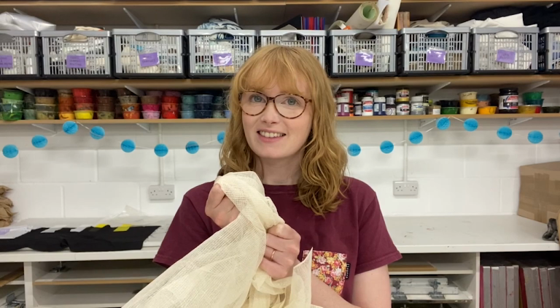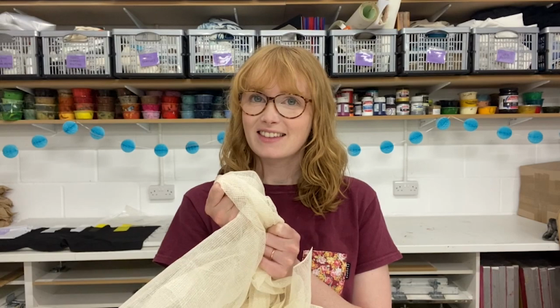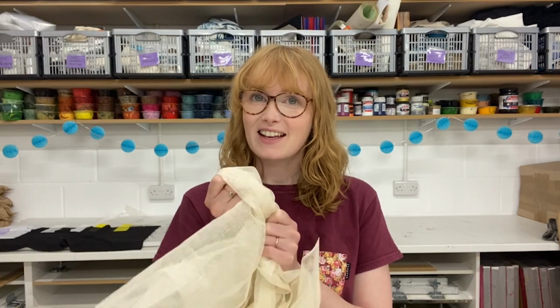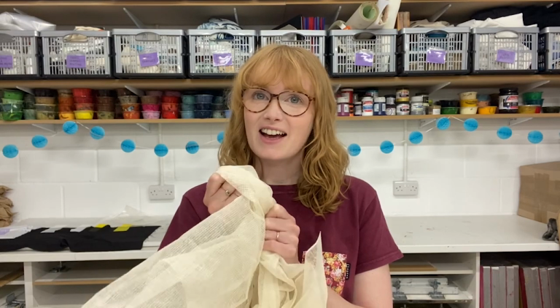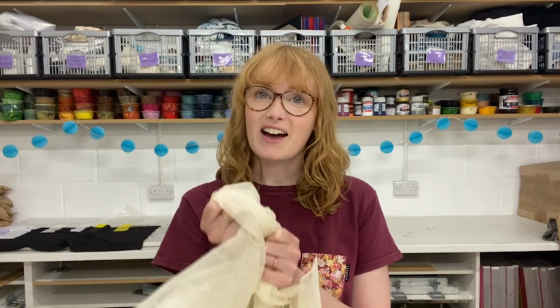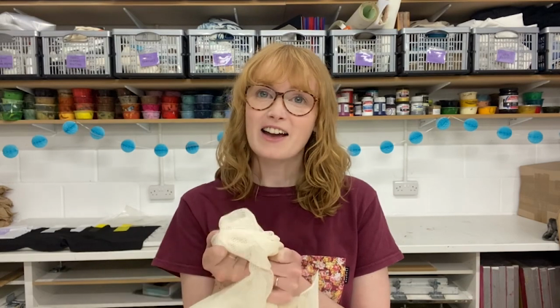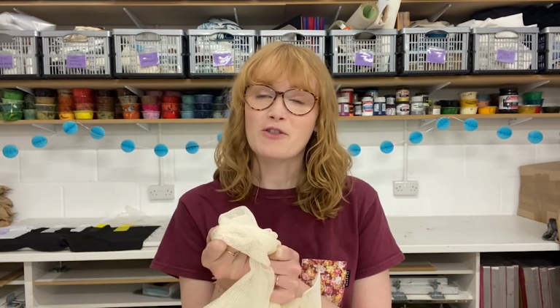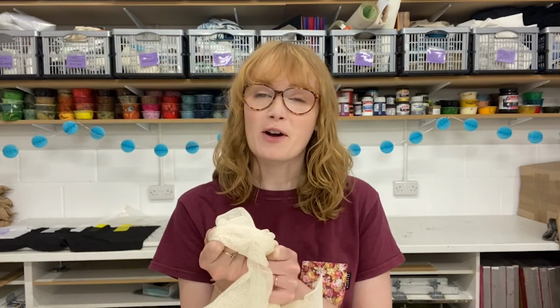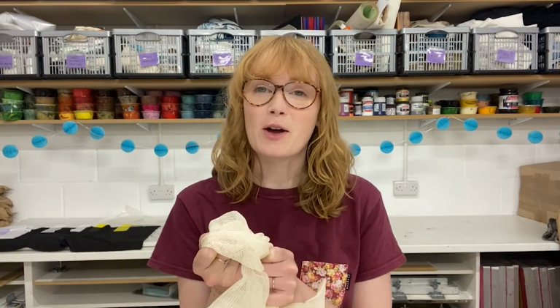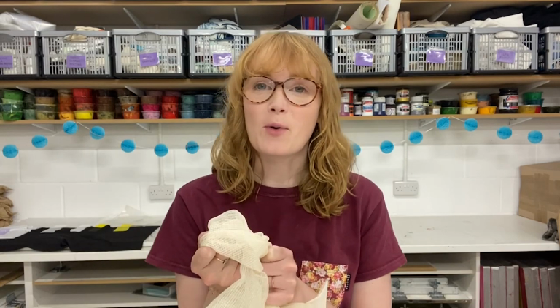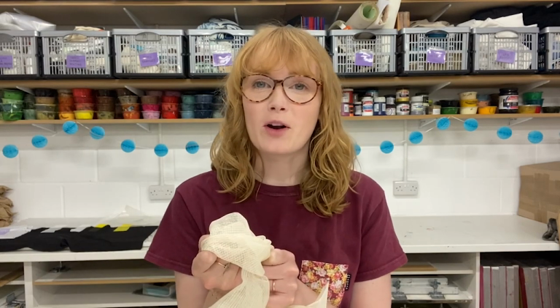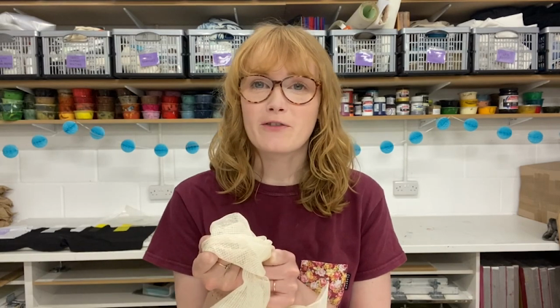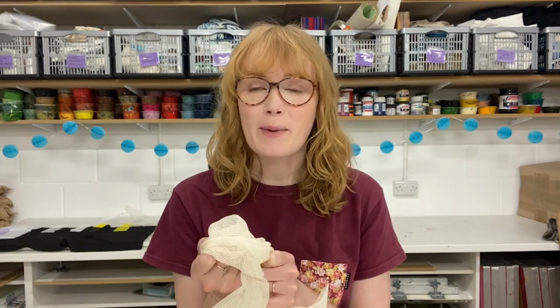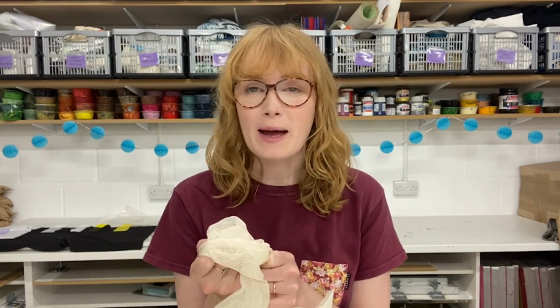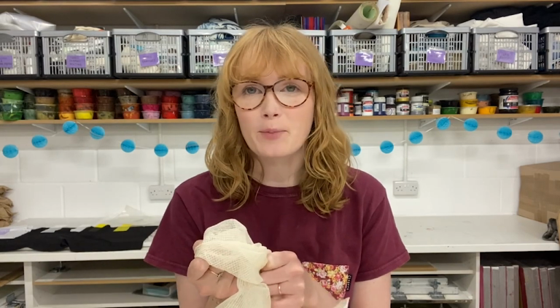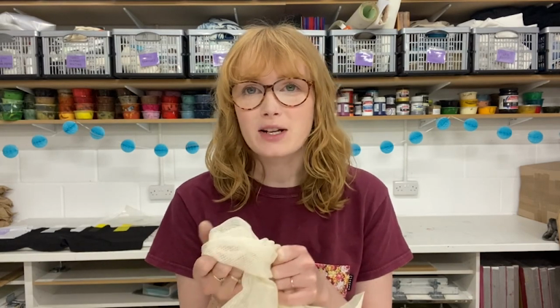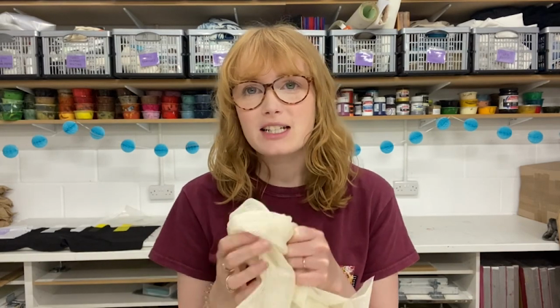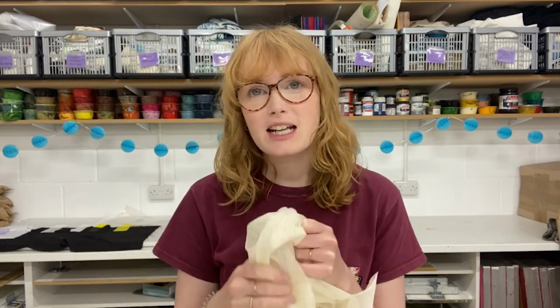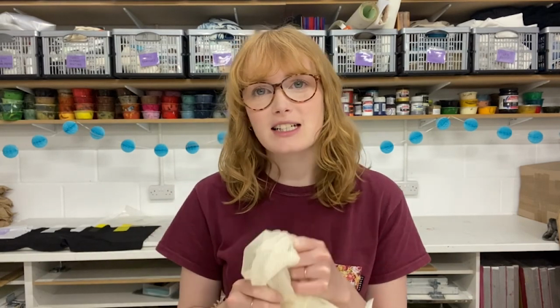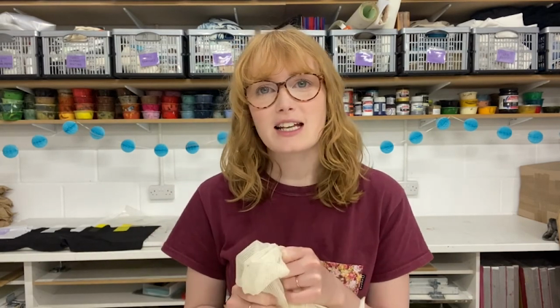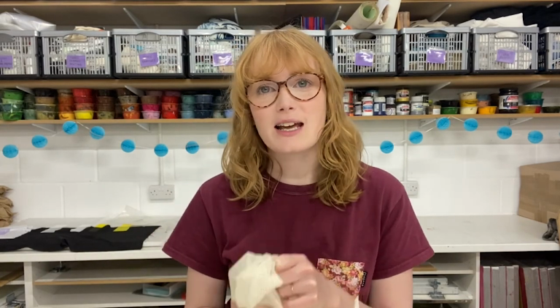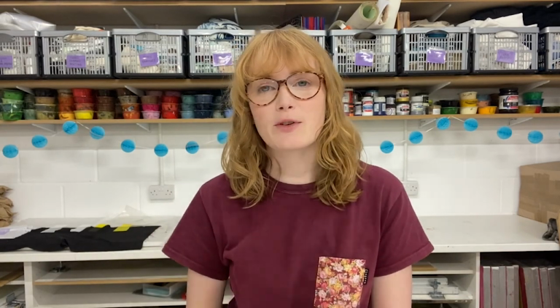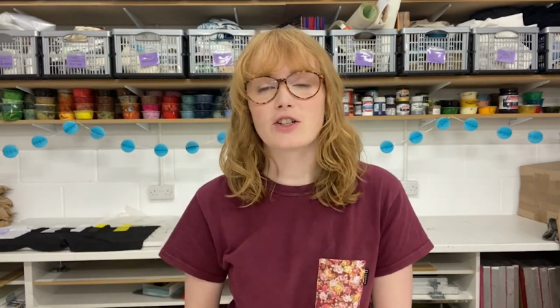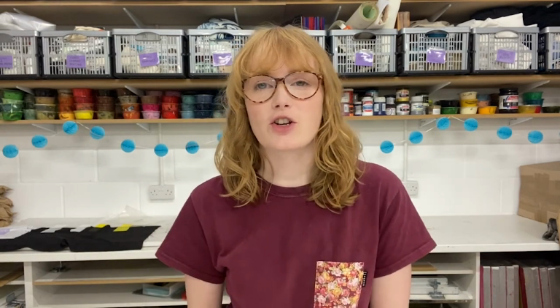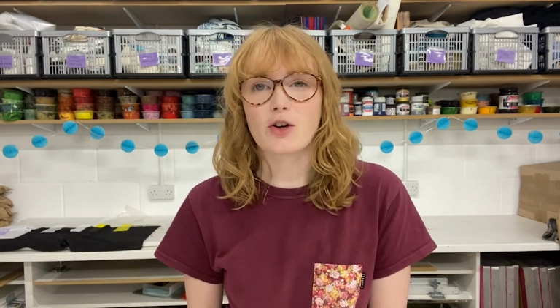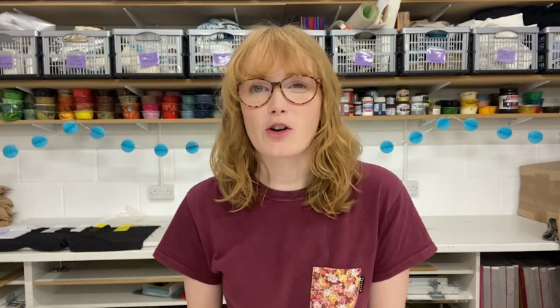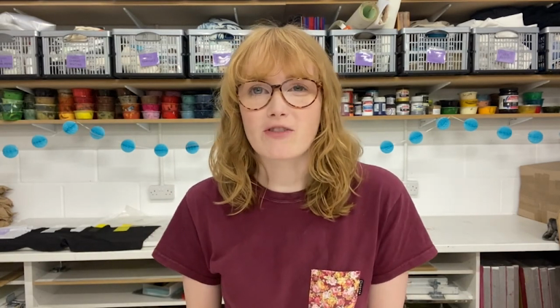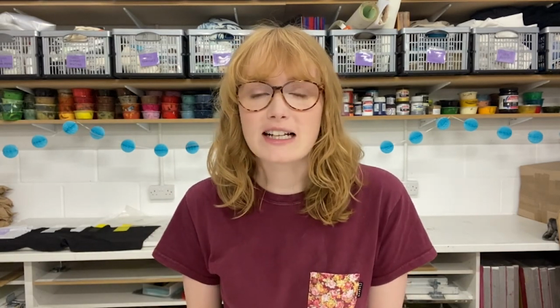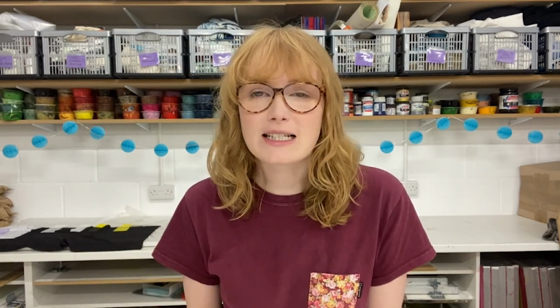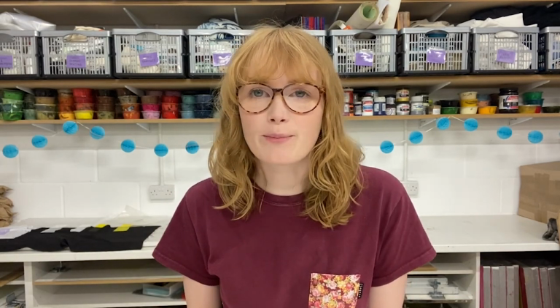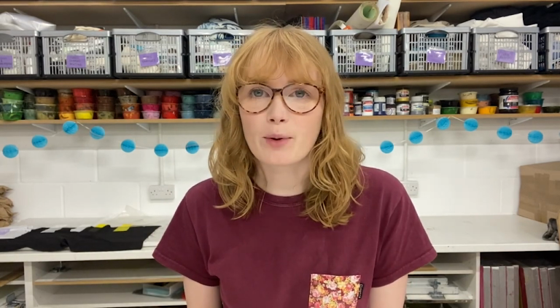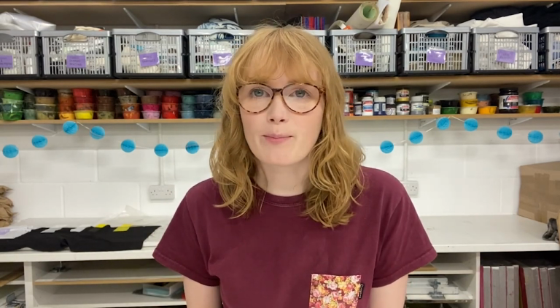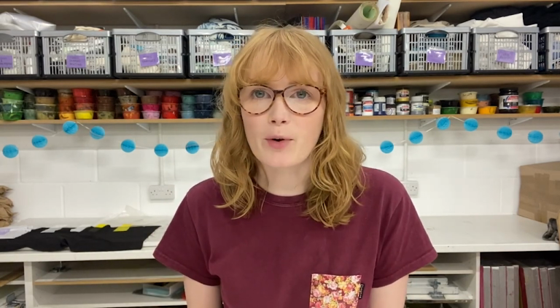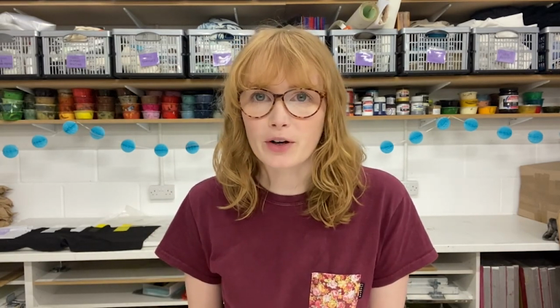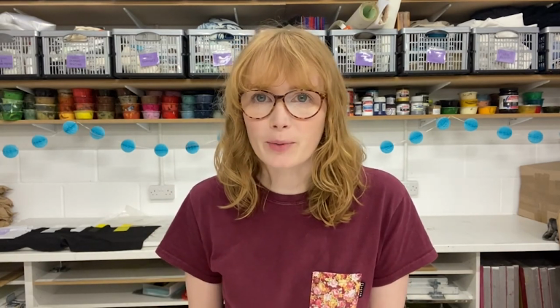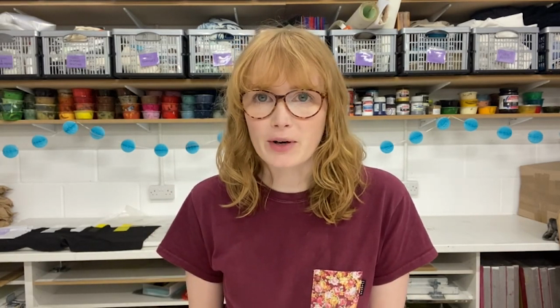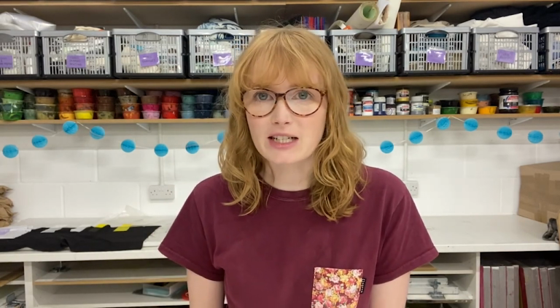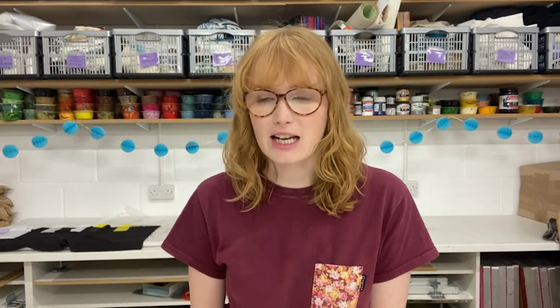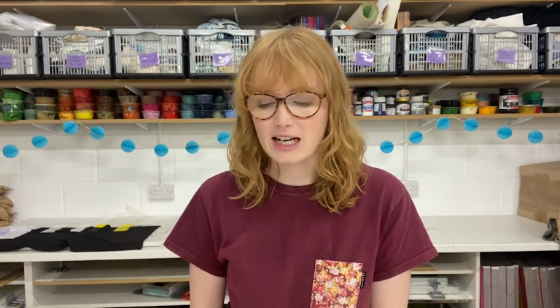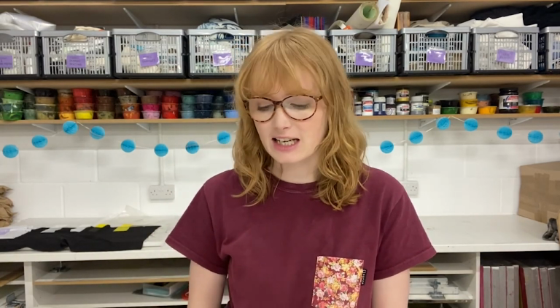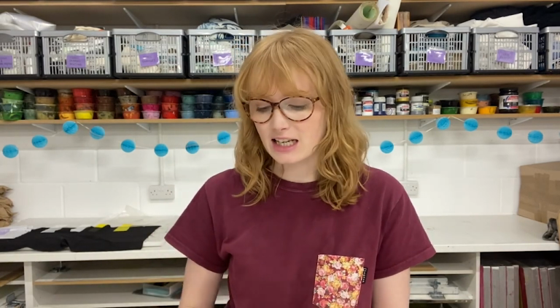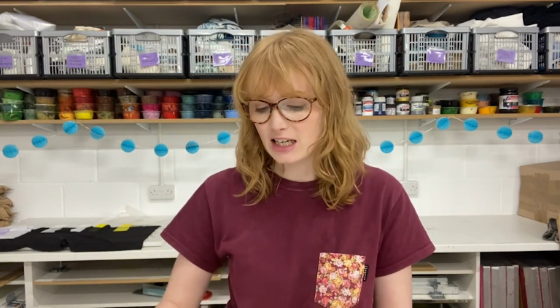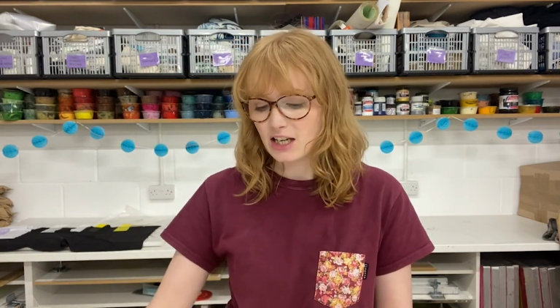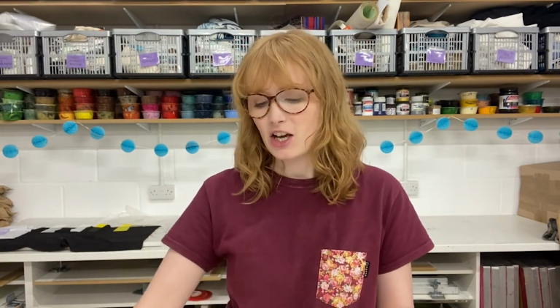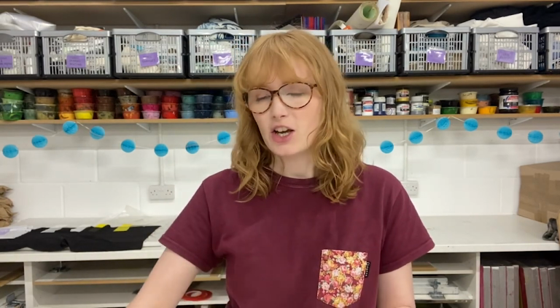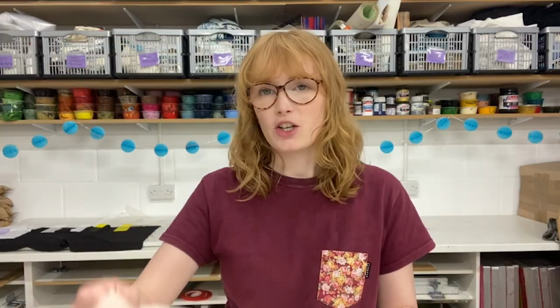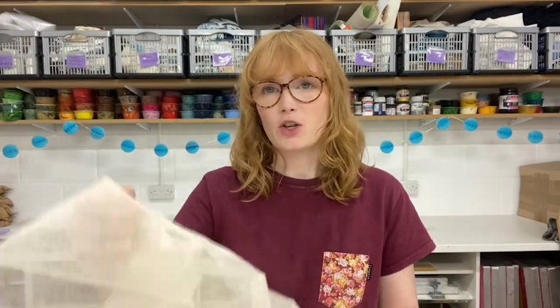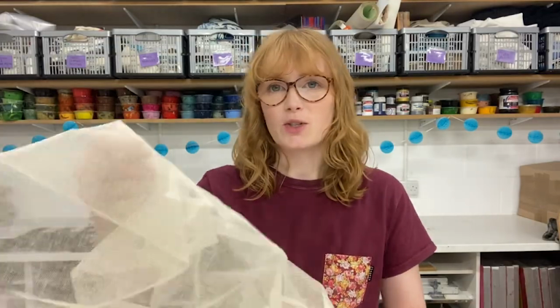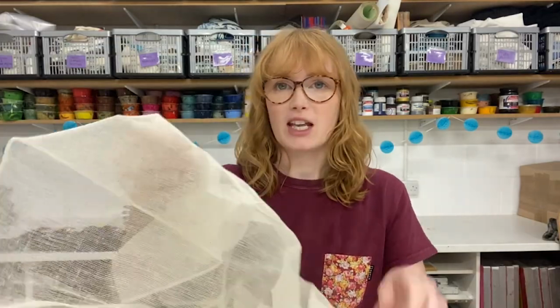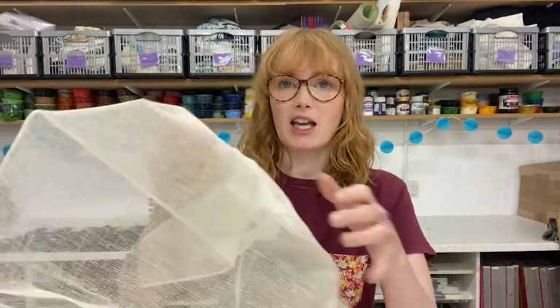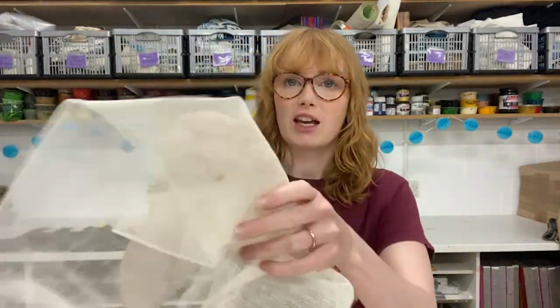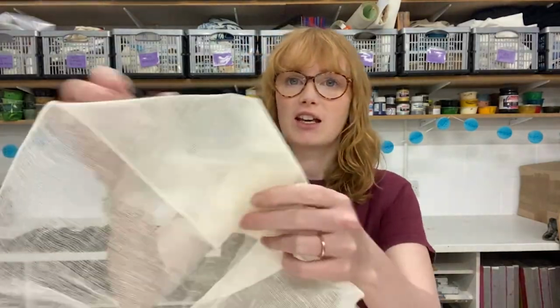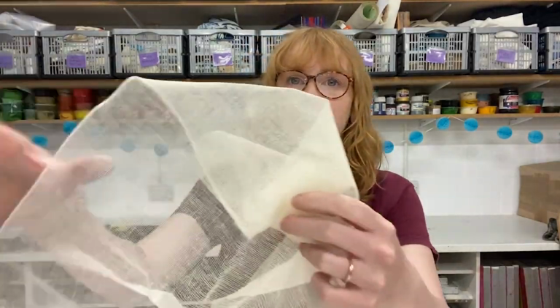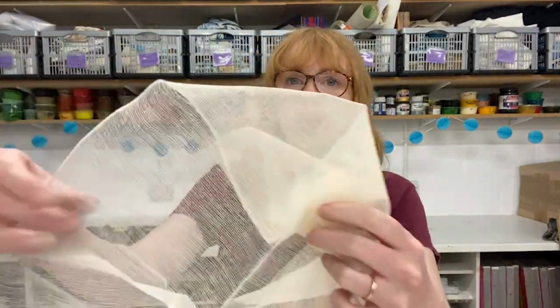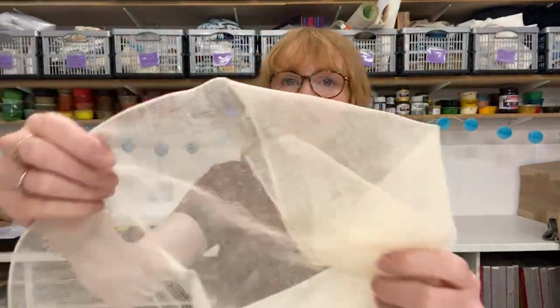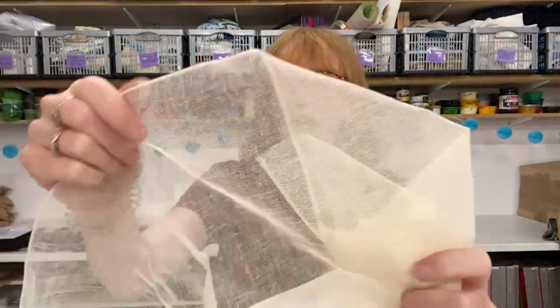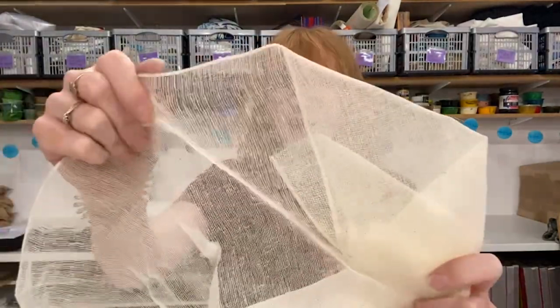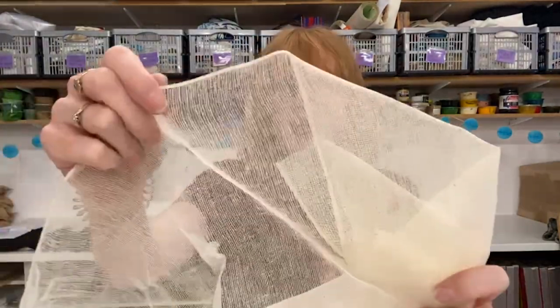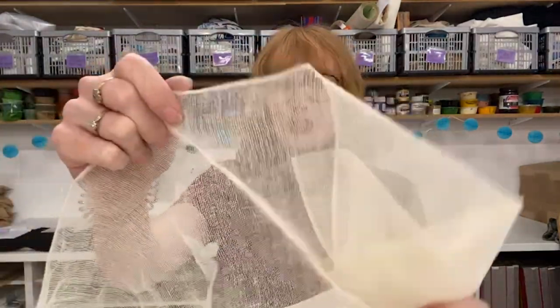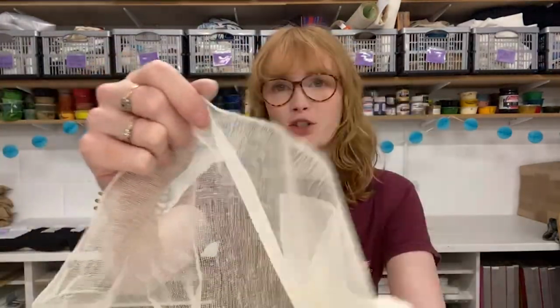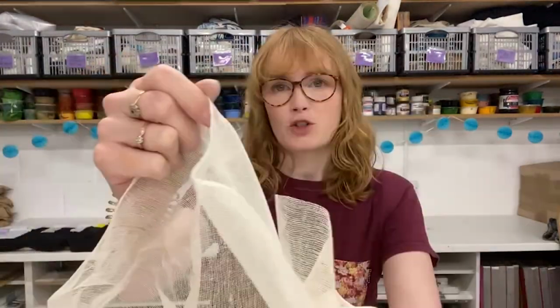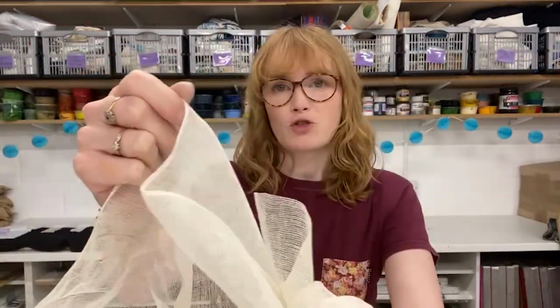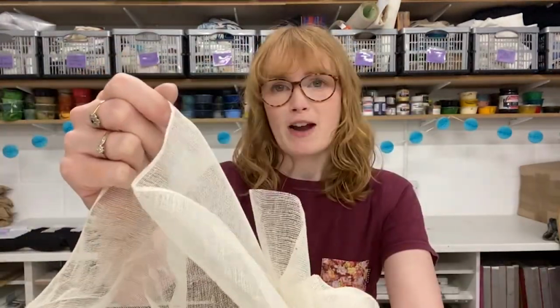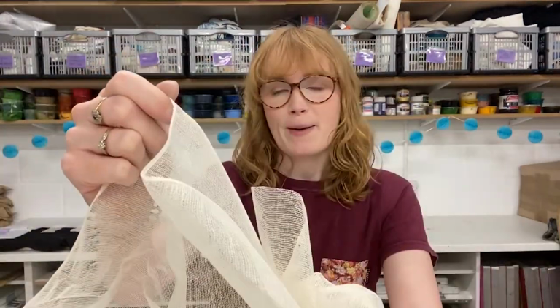Hi everyone, I'm Holly from Hand Printed and today I'm going to show you a really simple monoprint technique using scrim.